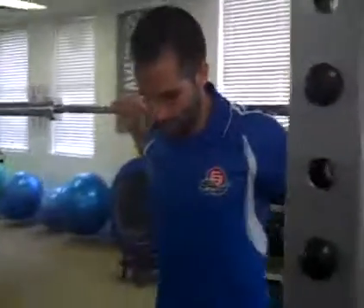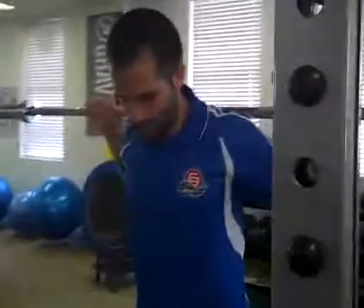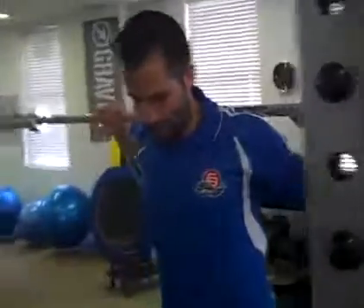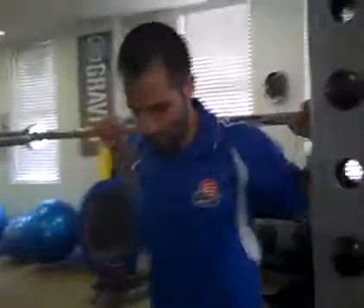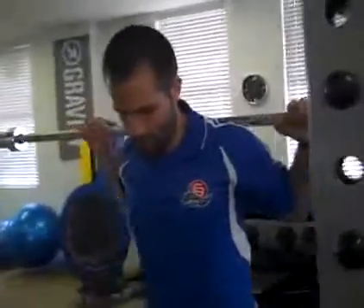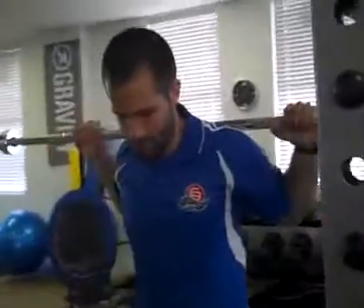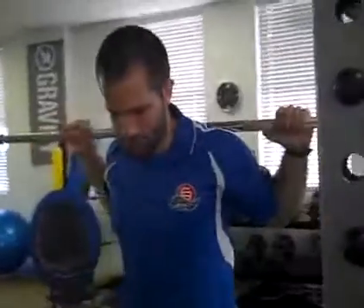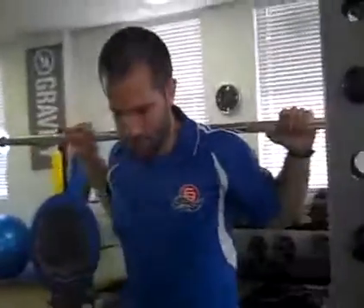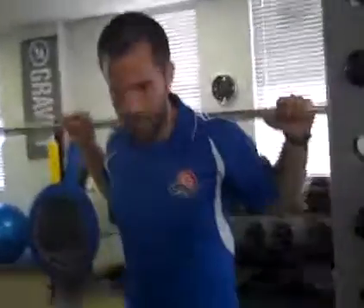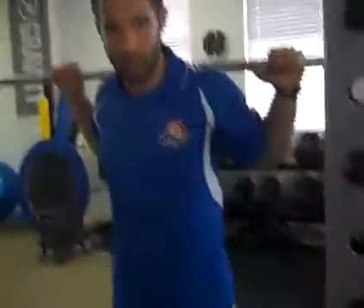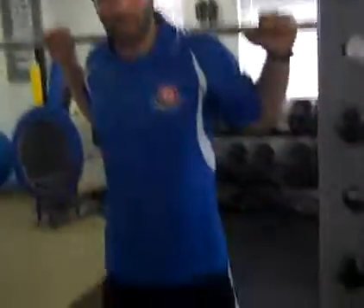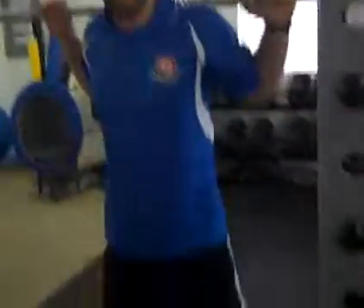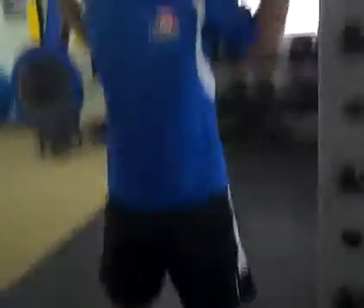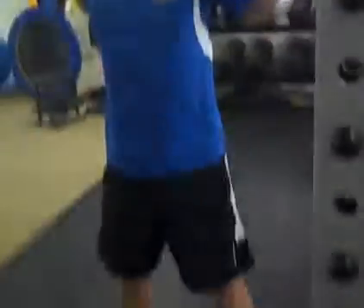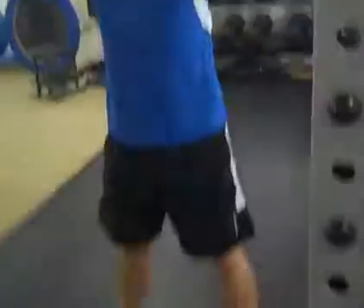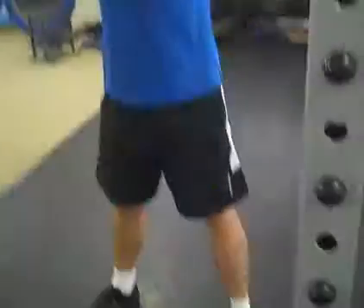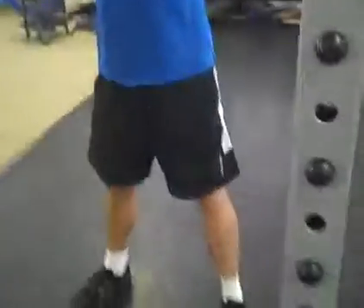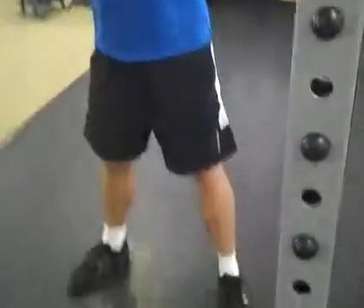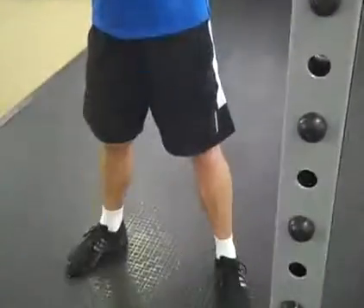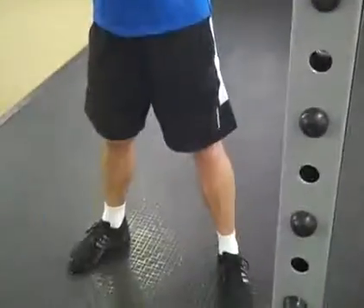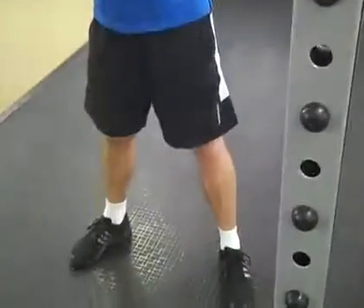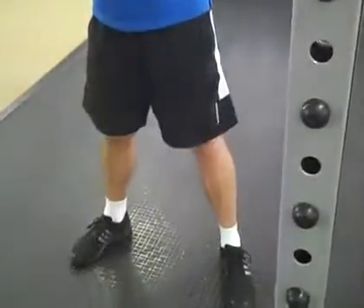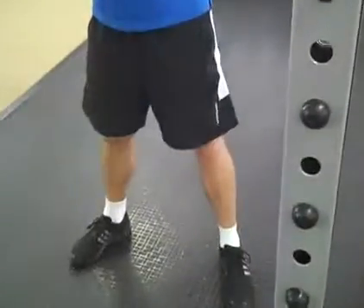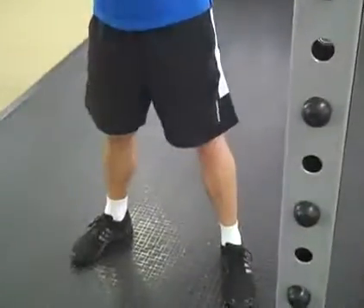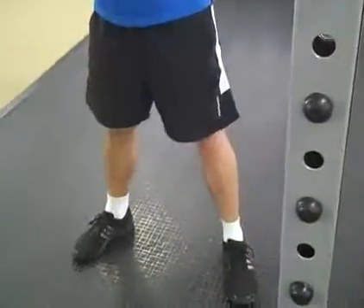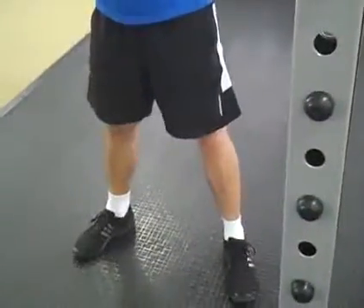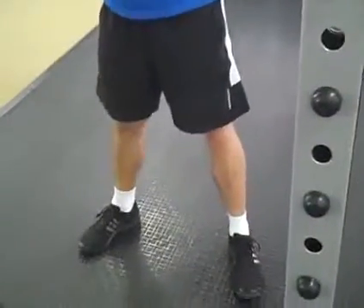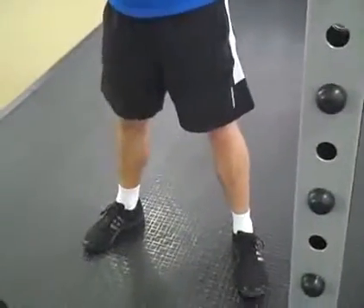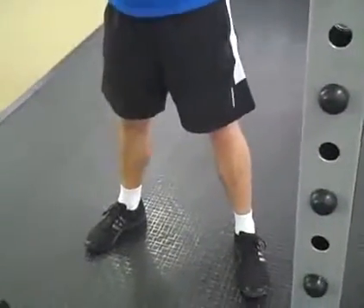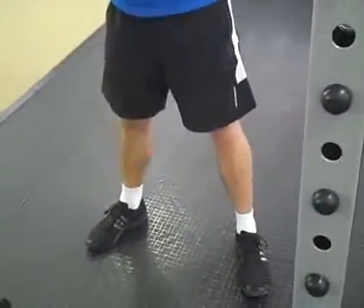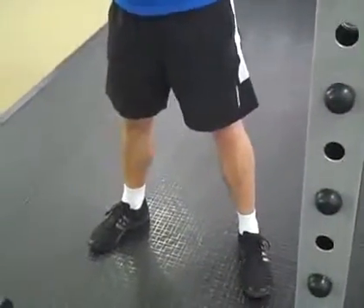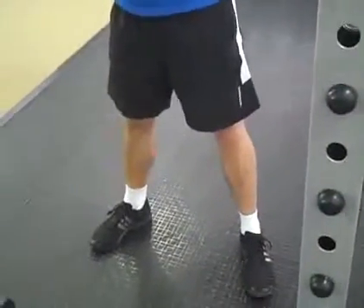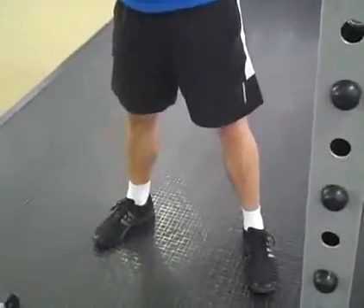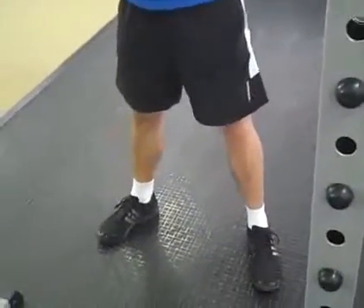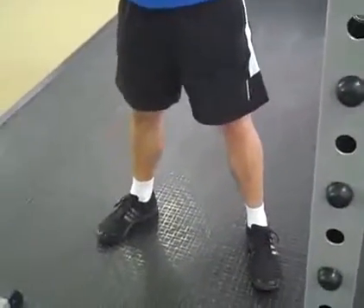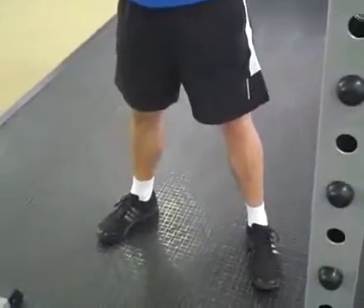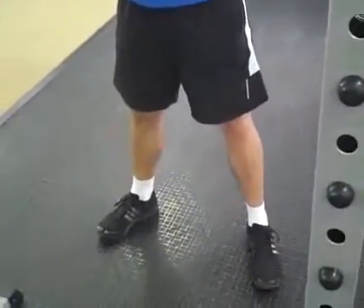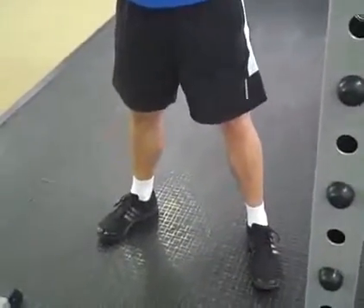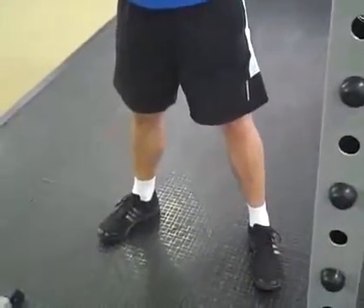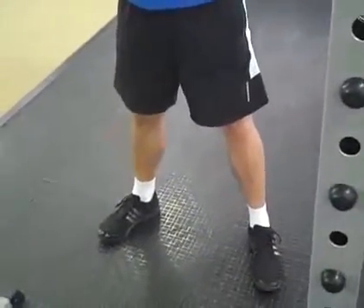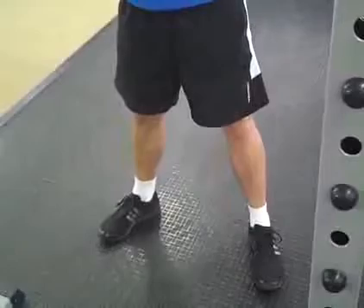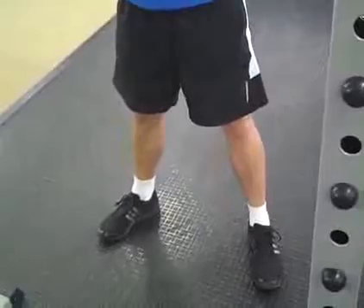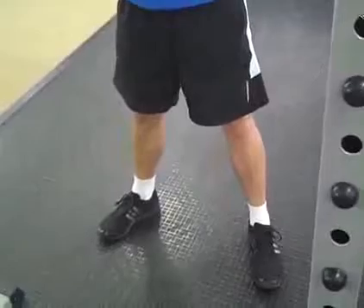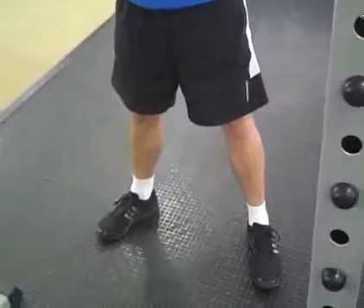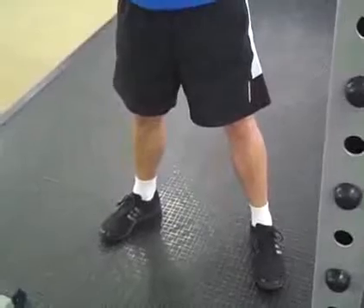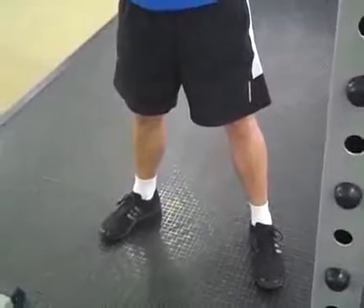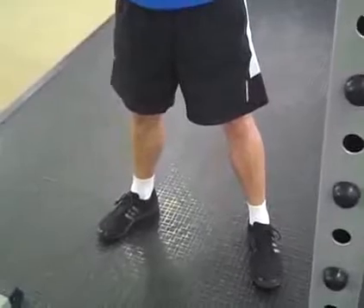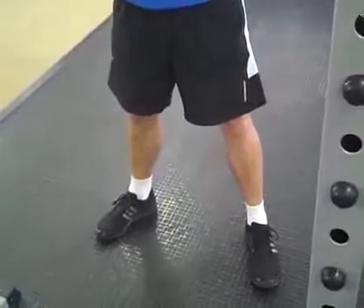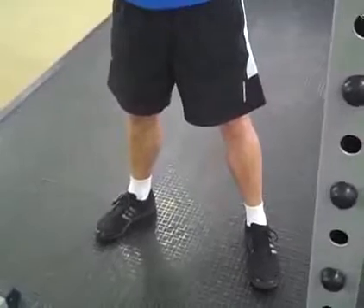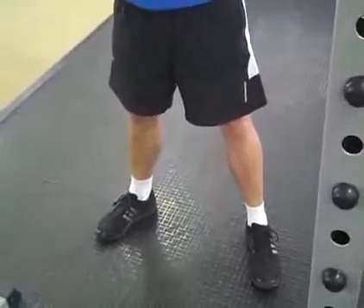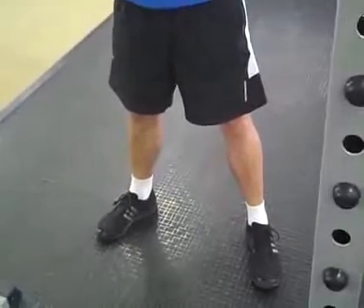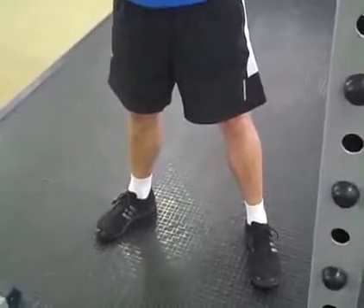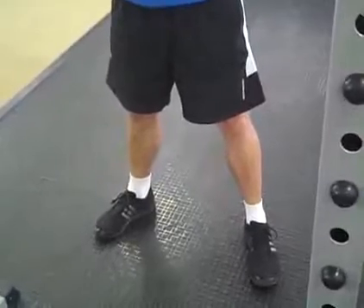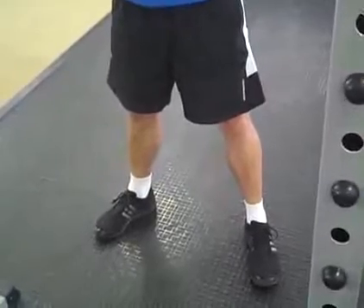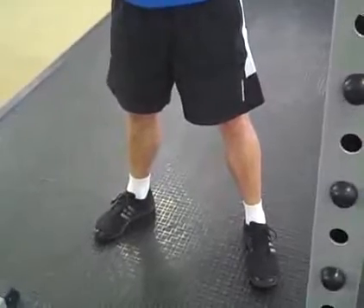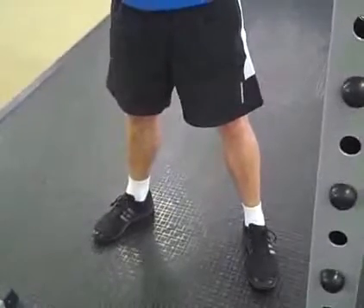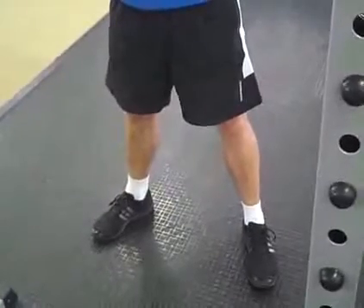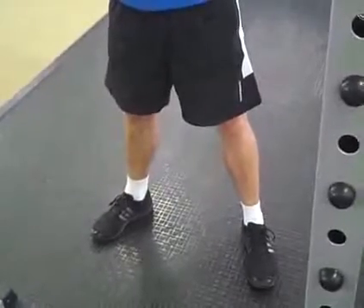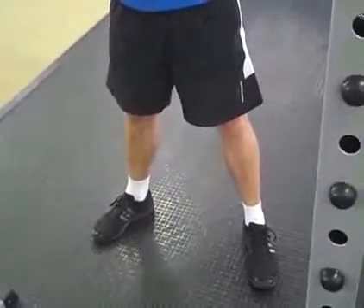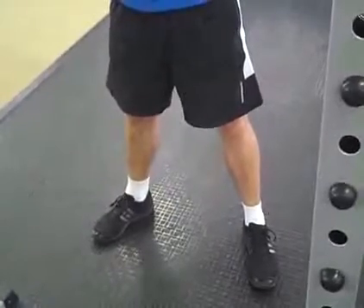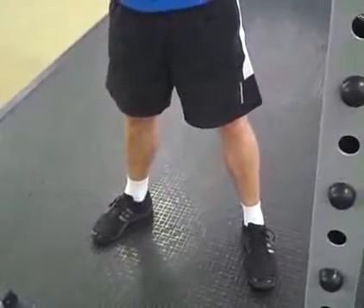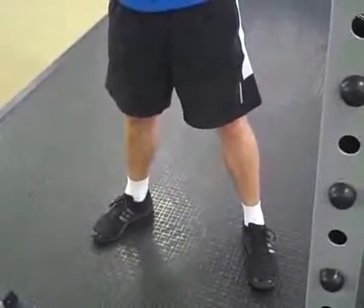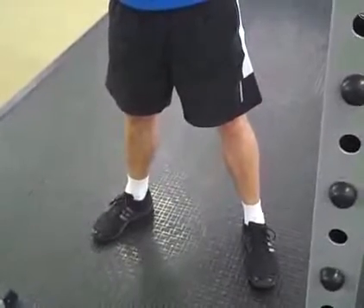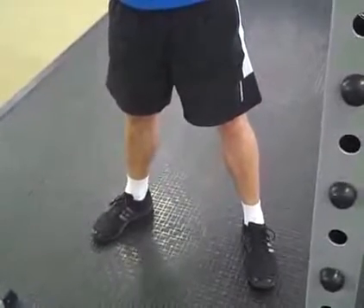Have a look at your feet. Set them so that they're even, toes pointed out, feet a little bit wider than shoulder width apart.